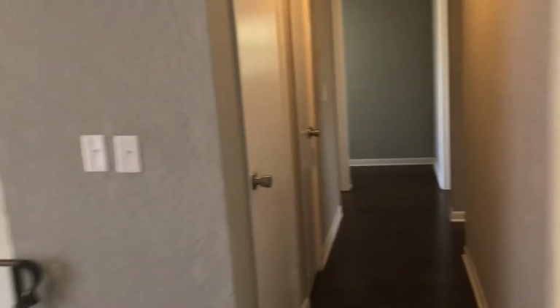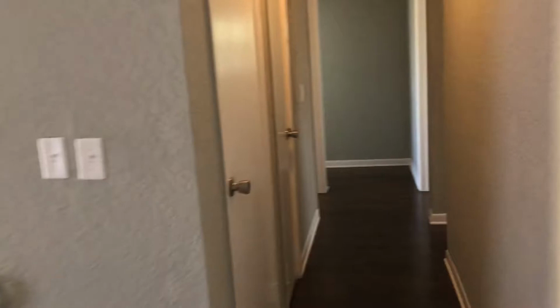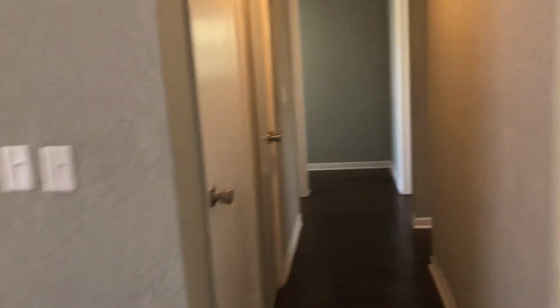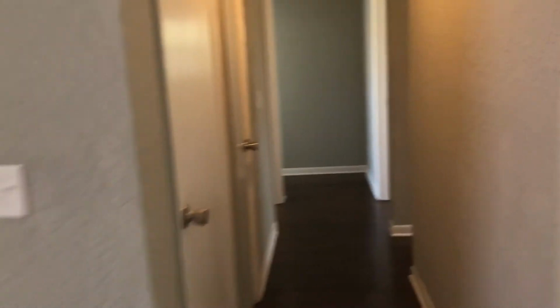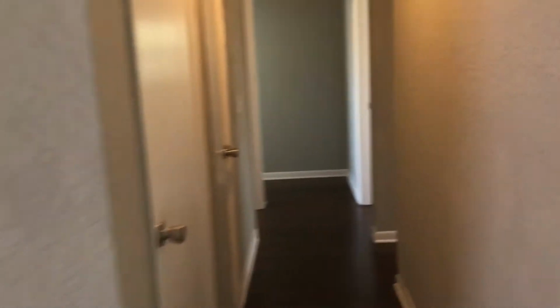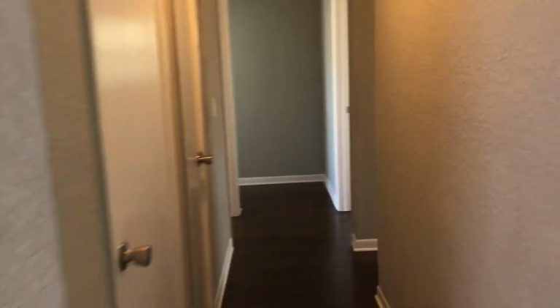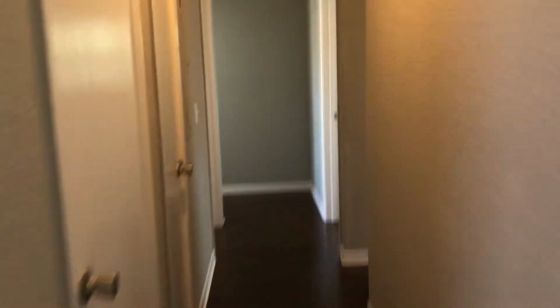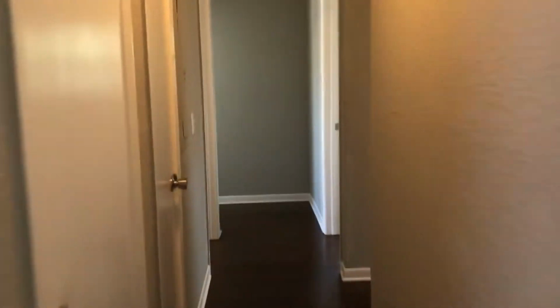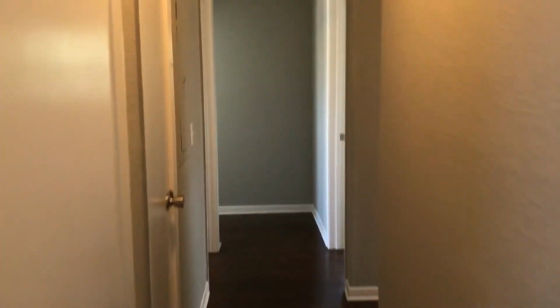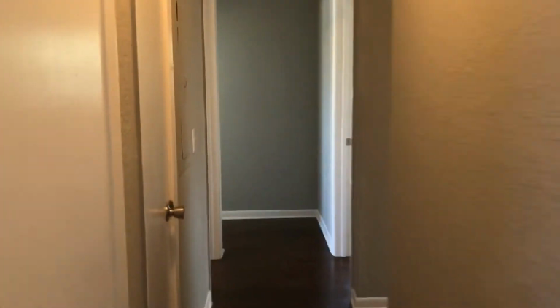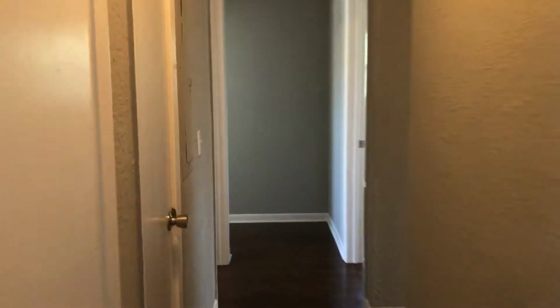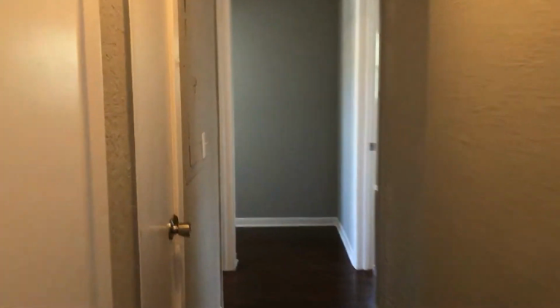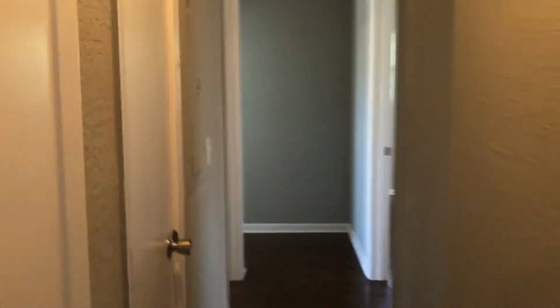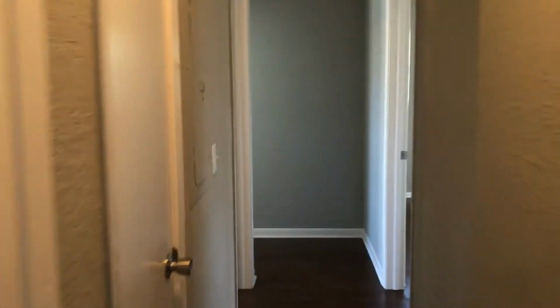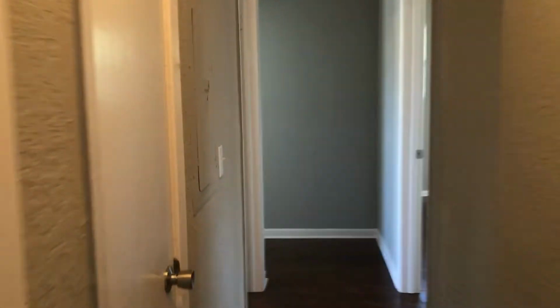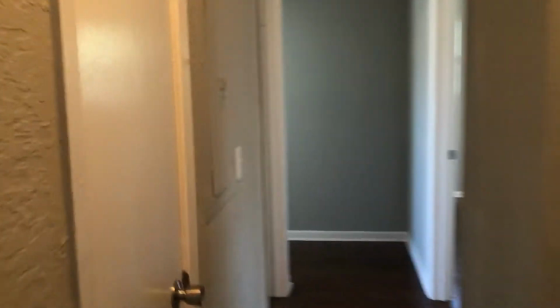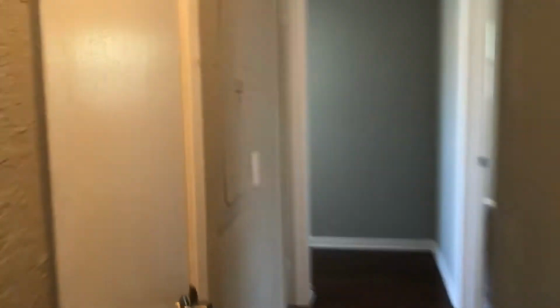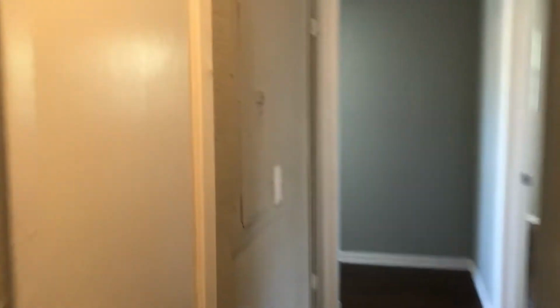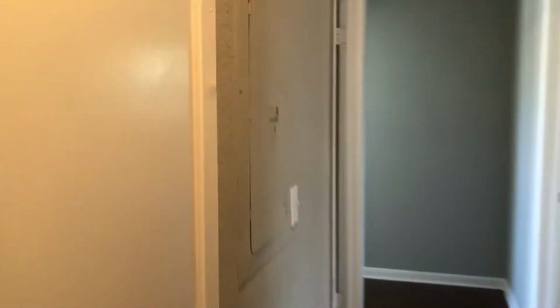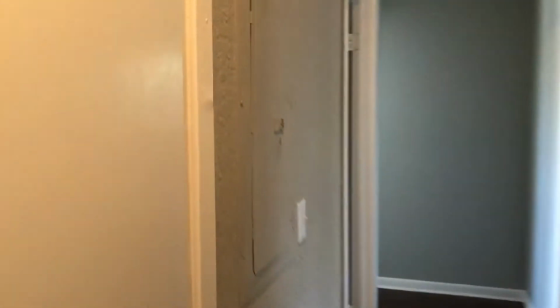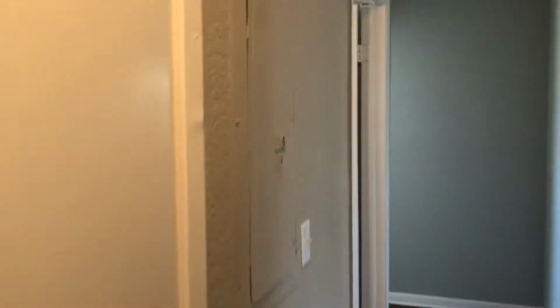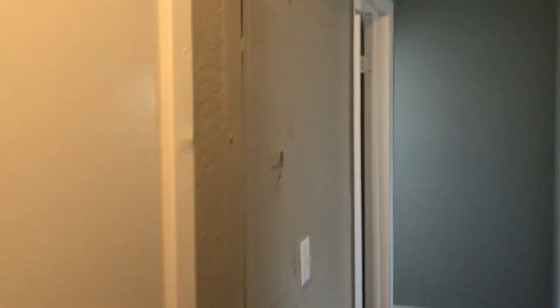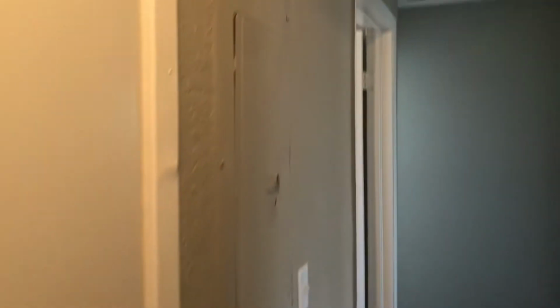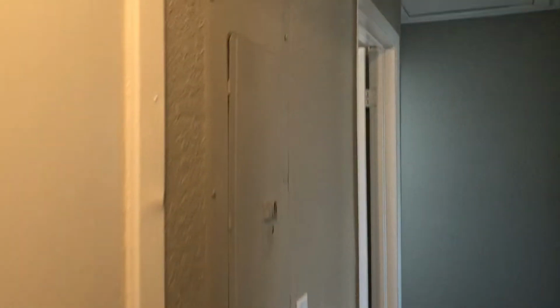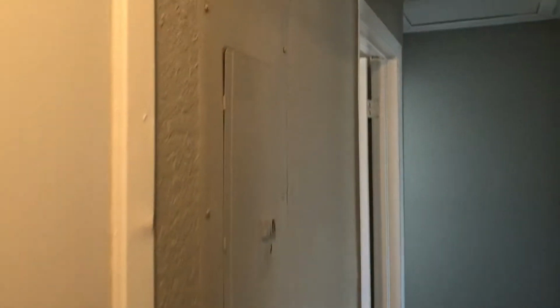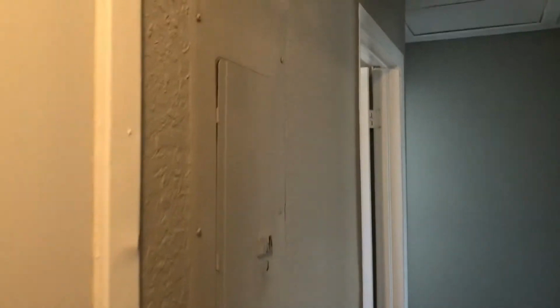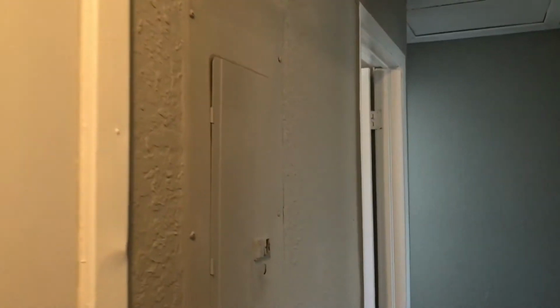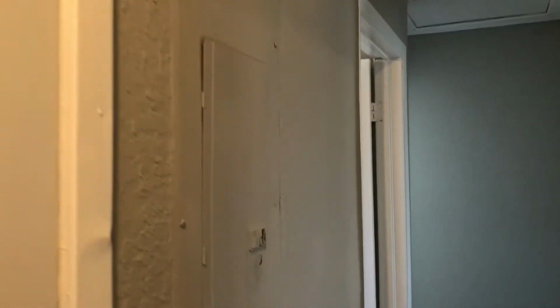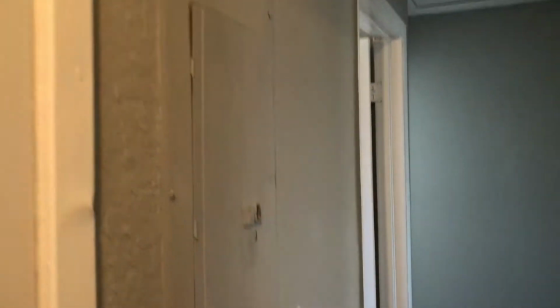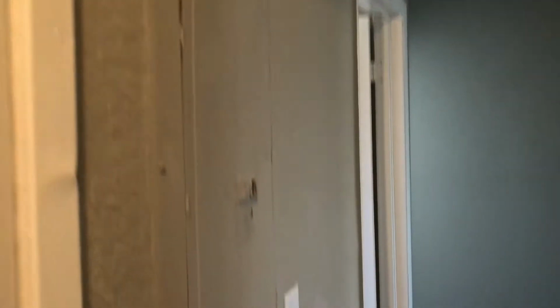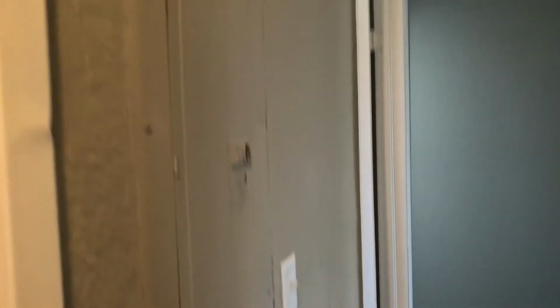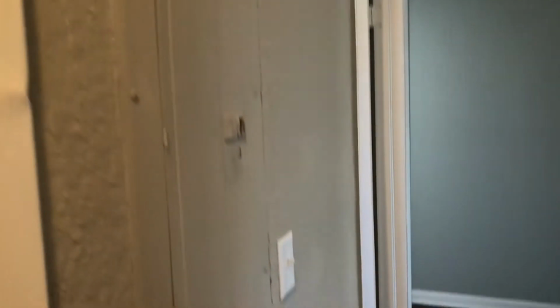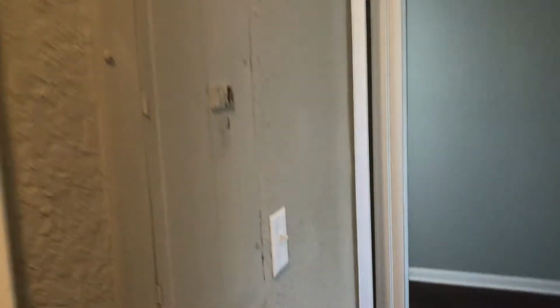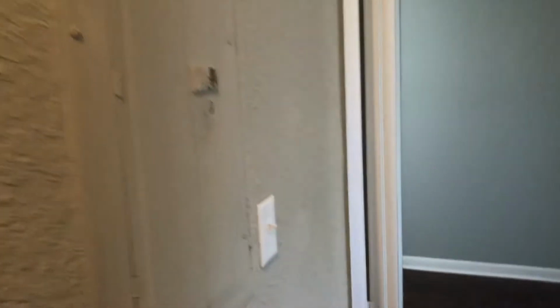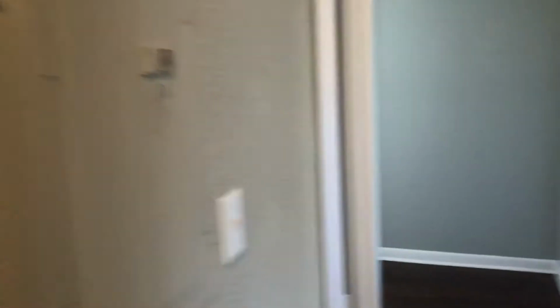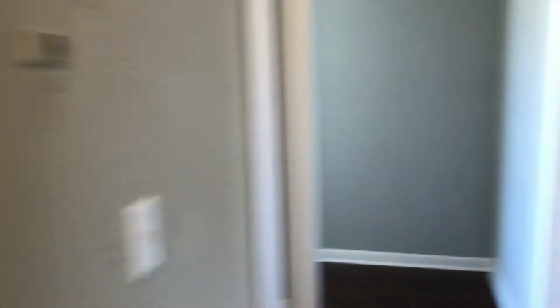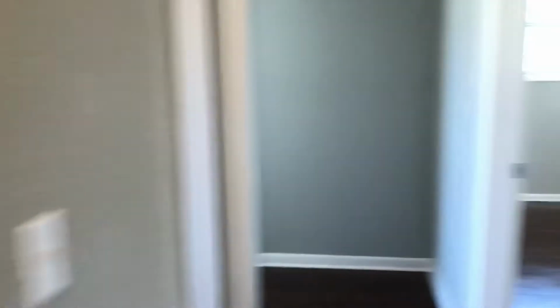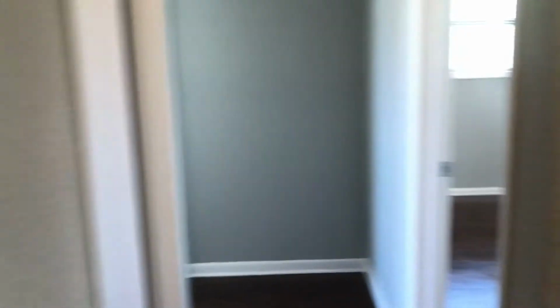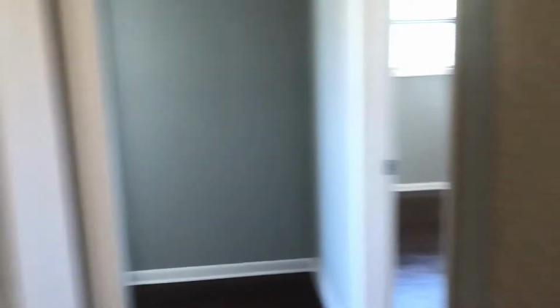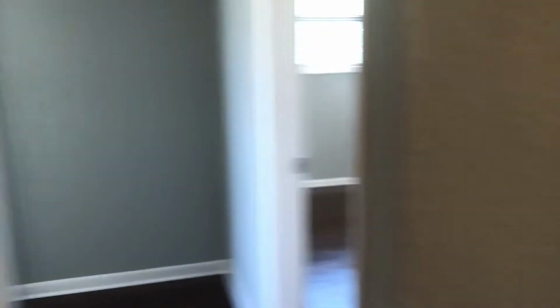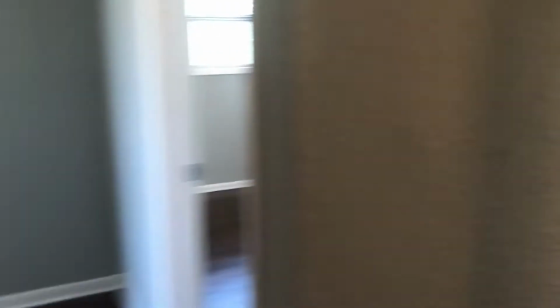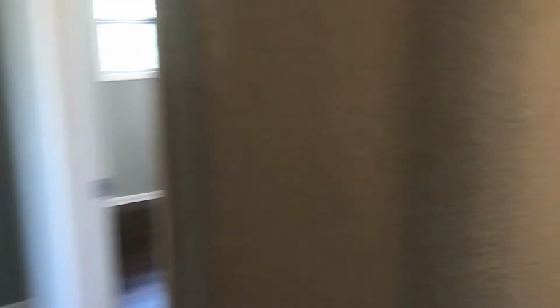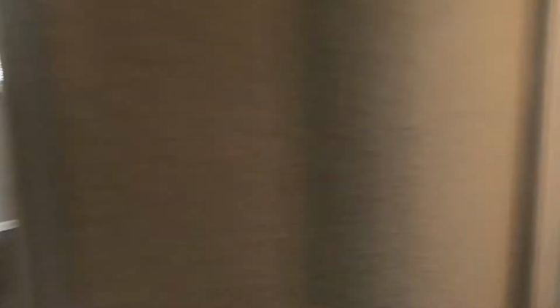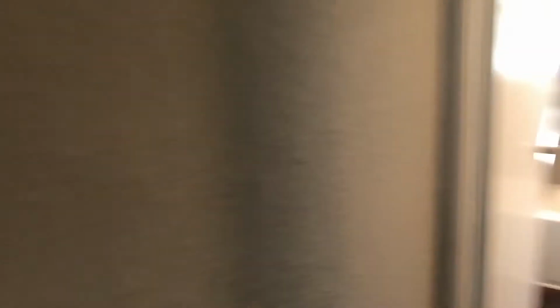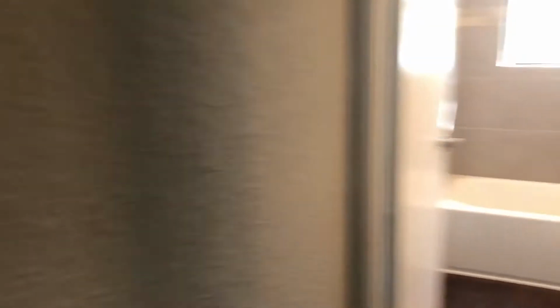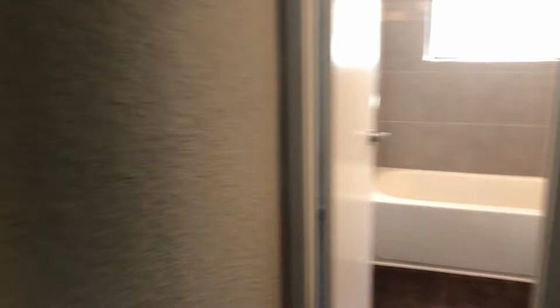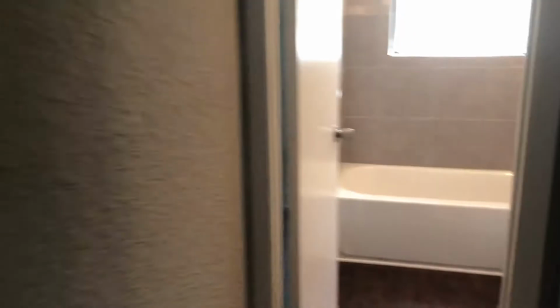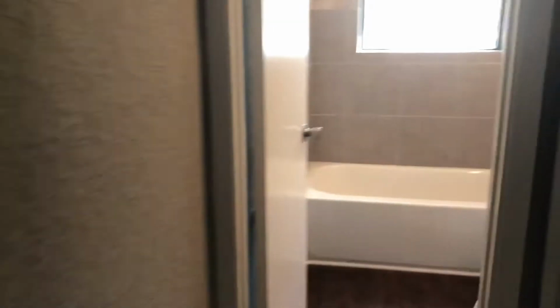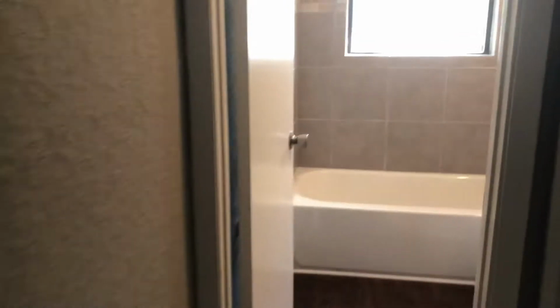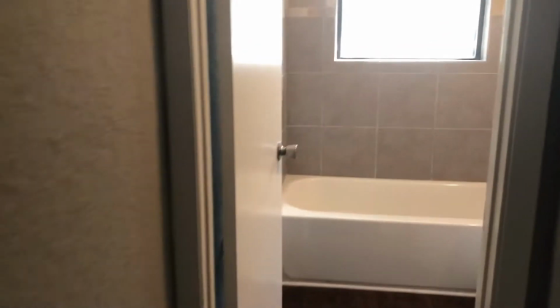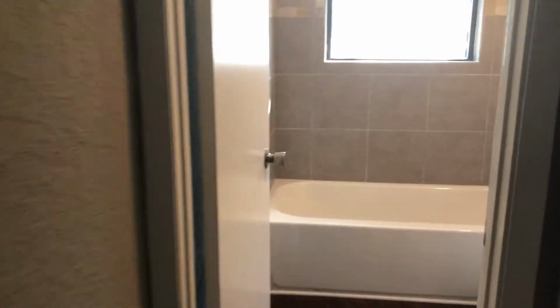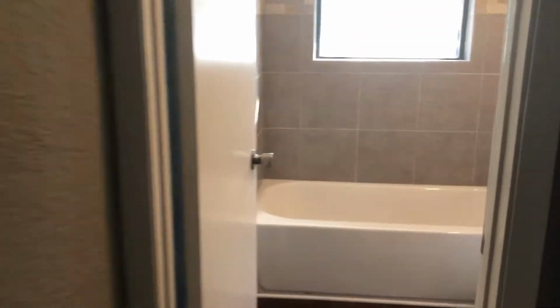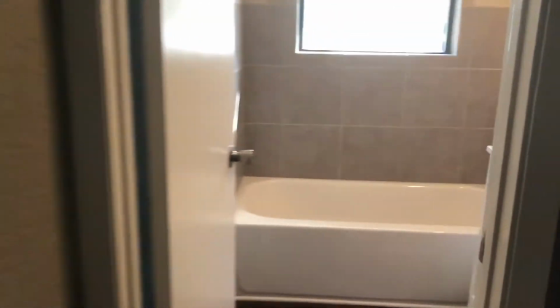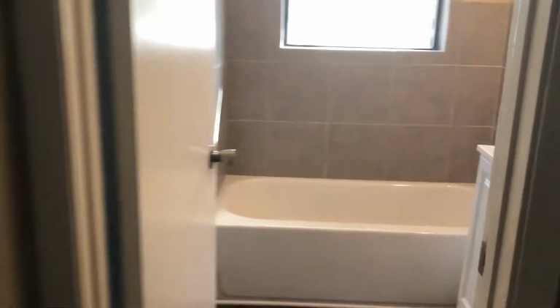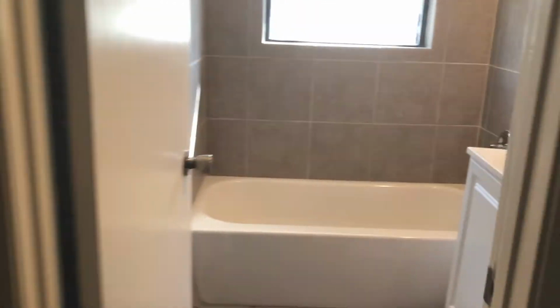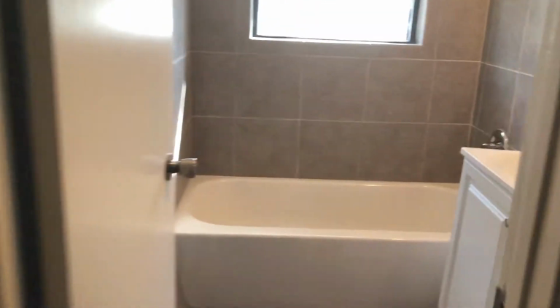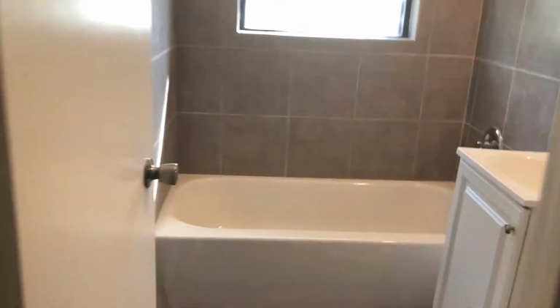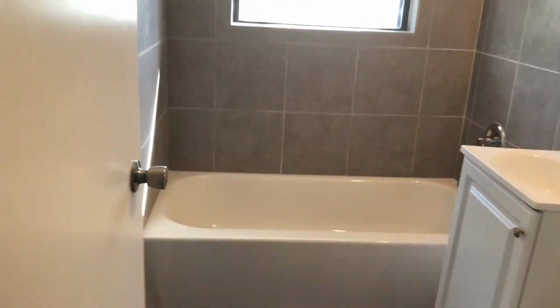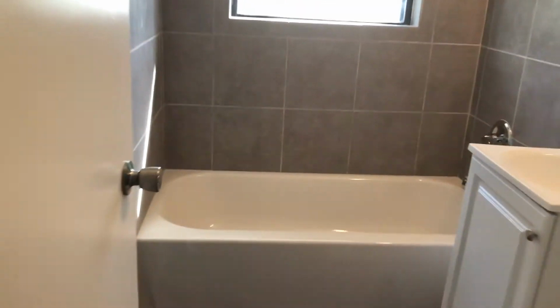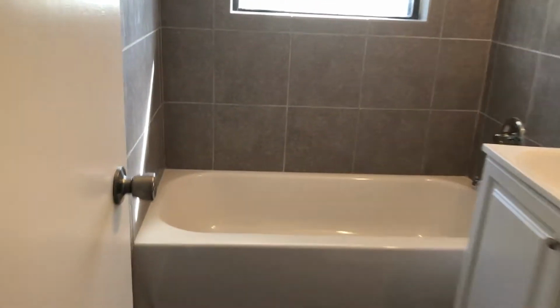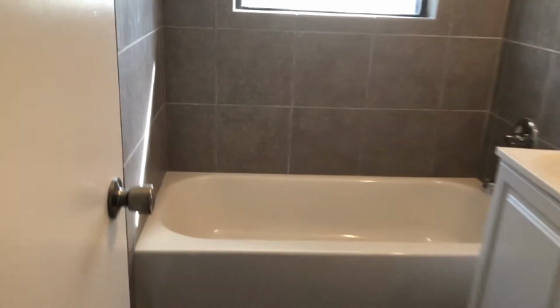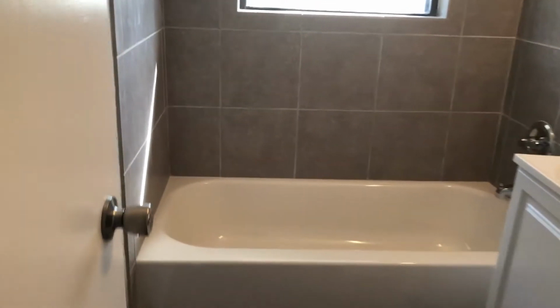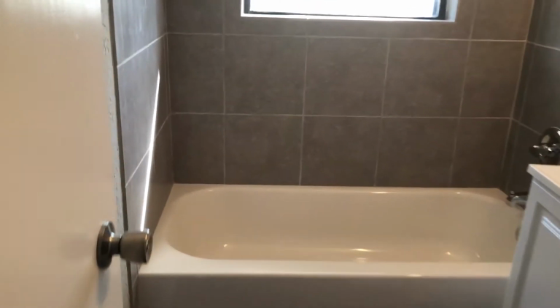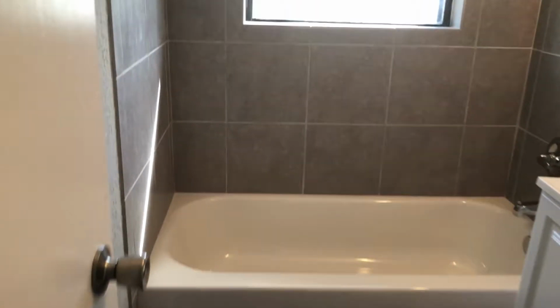As we go down the hallway, we see our electrical panel here on the wall. The AC unit for this home is located in the attic.